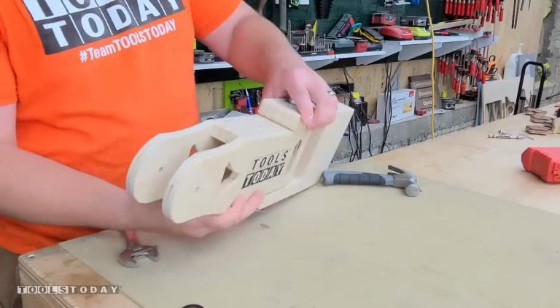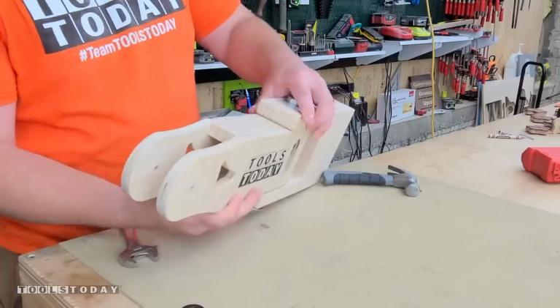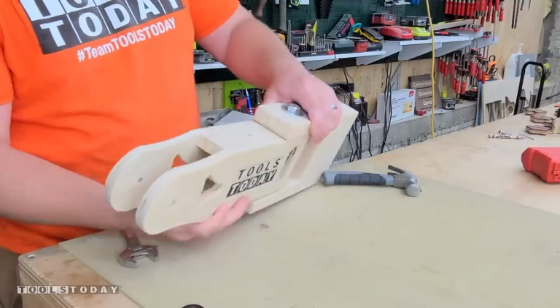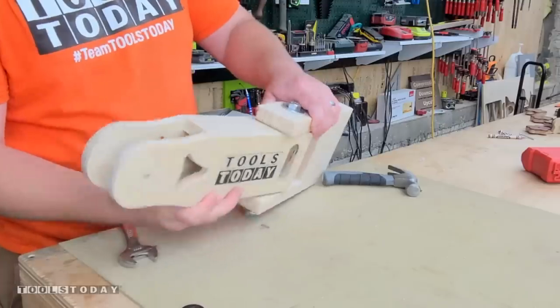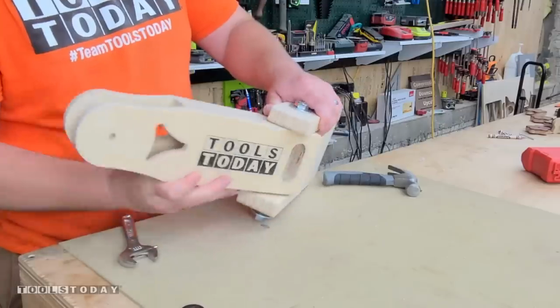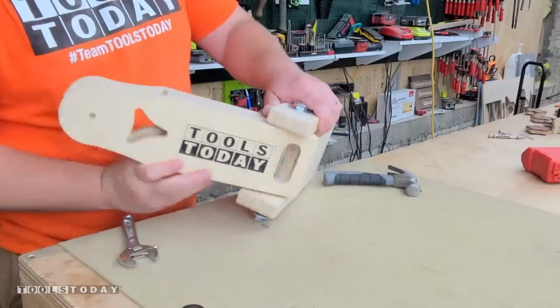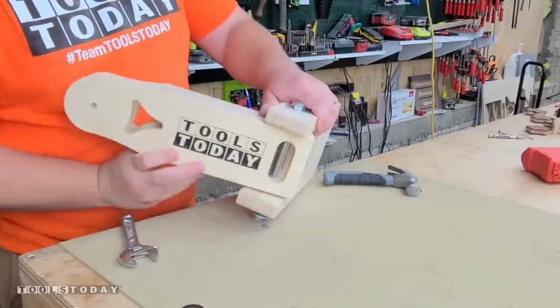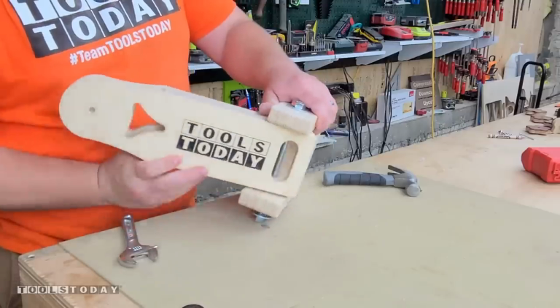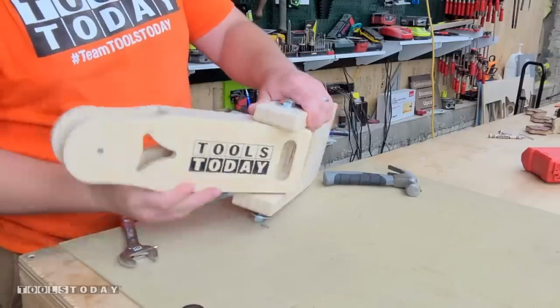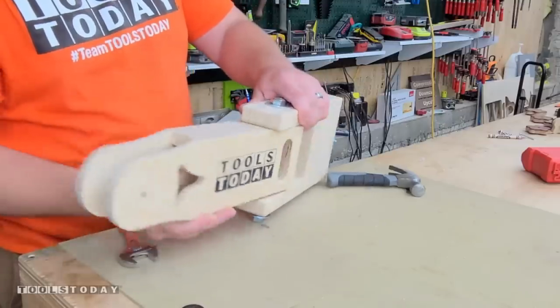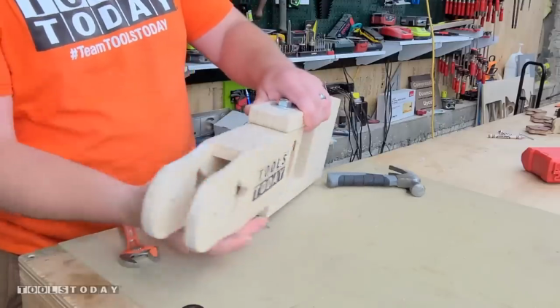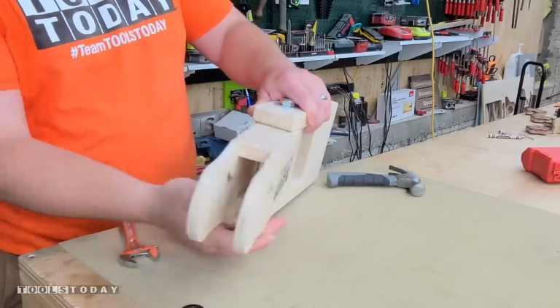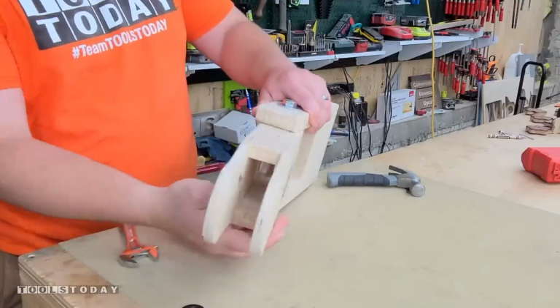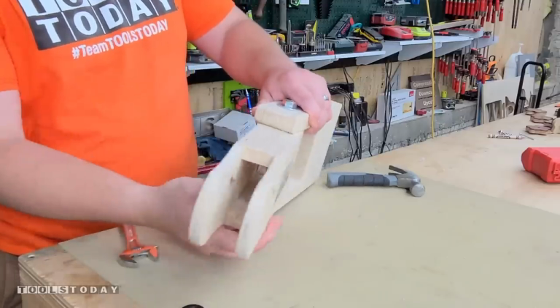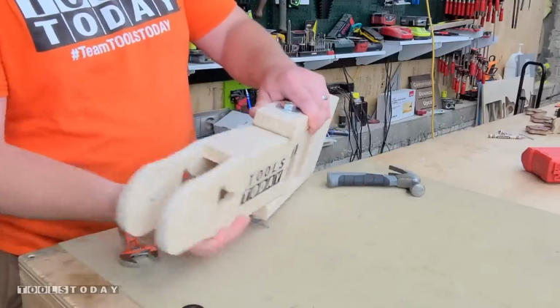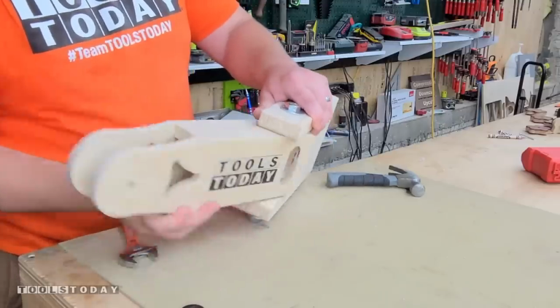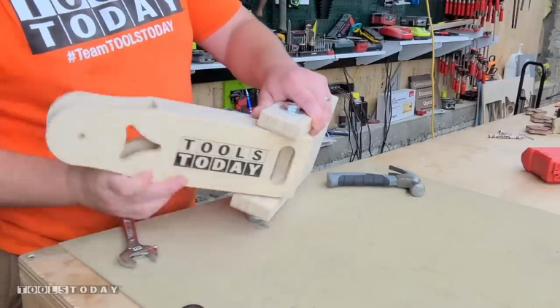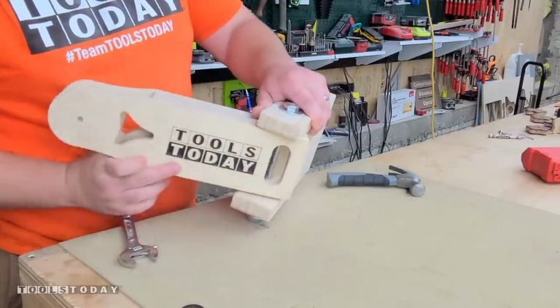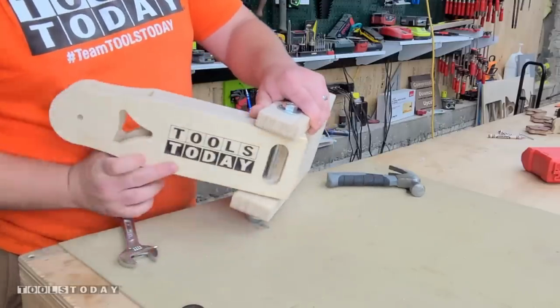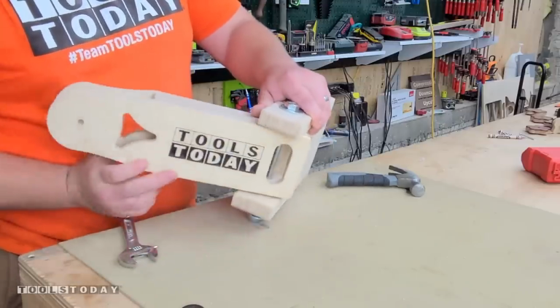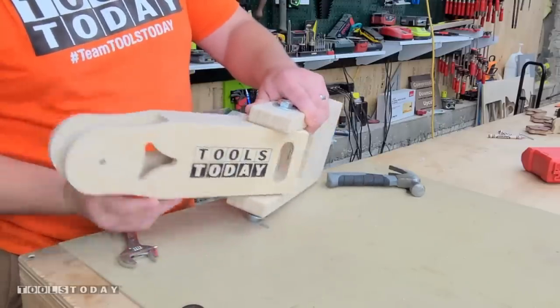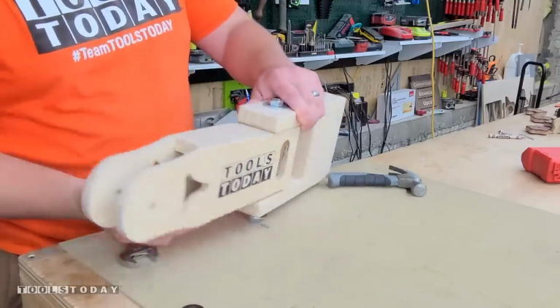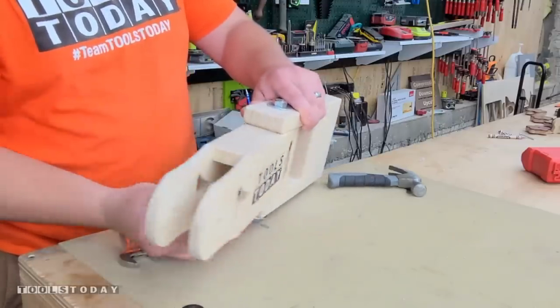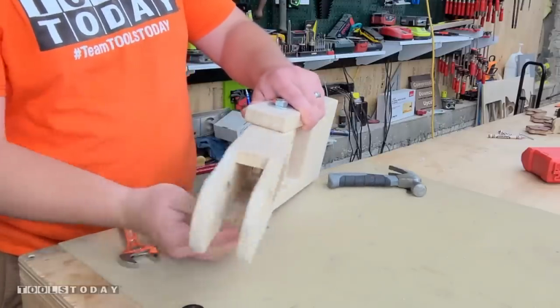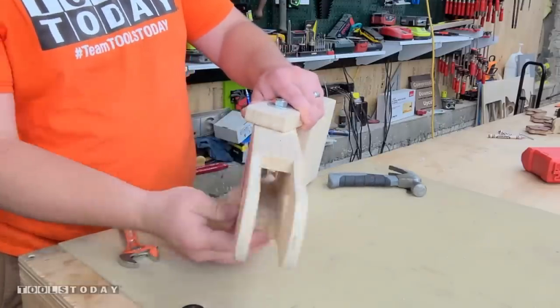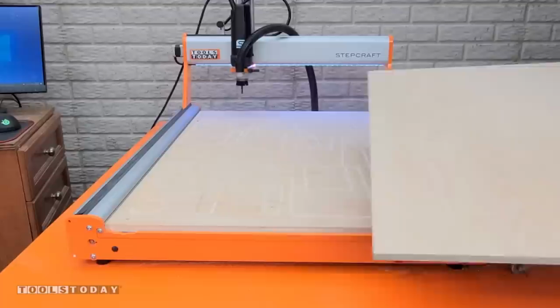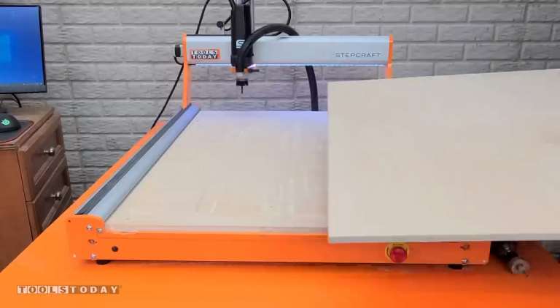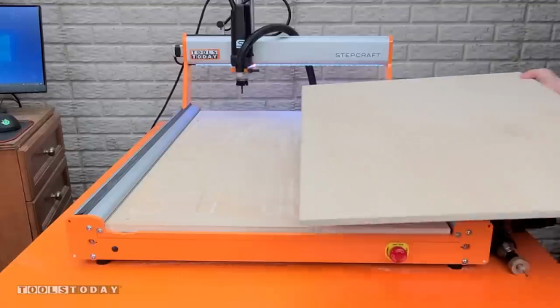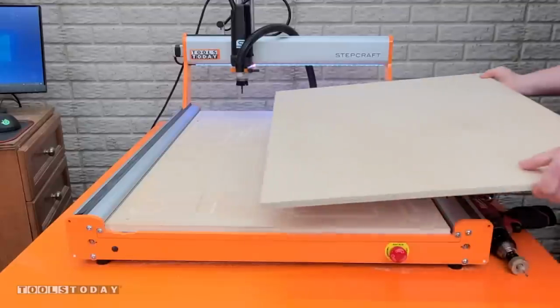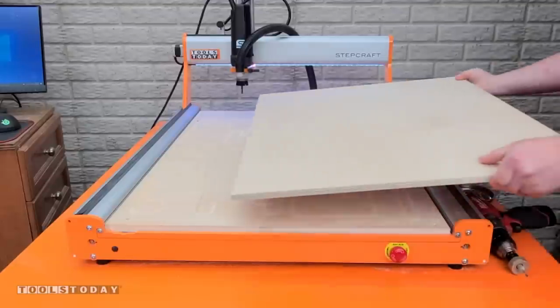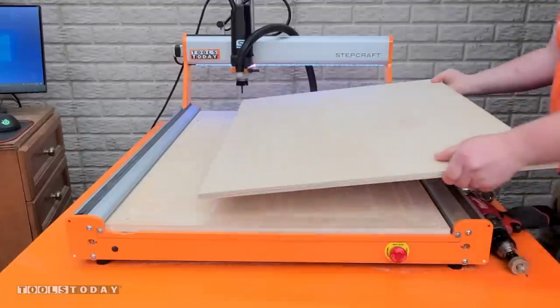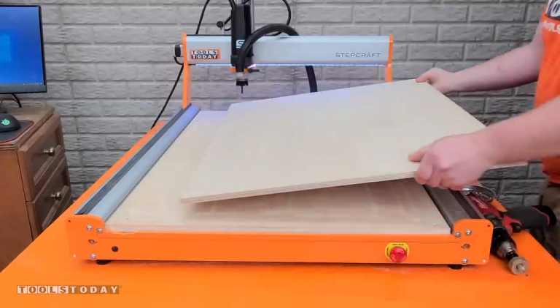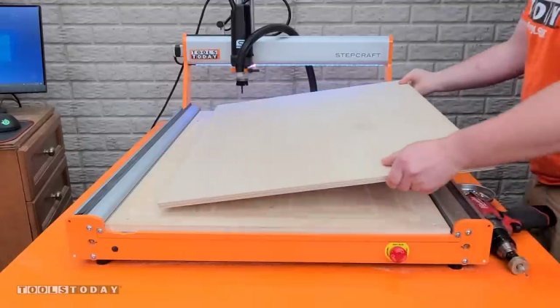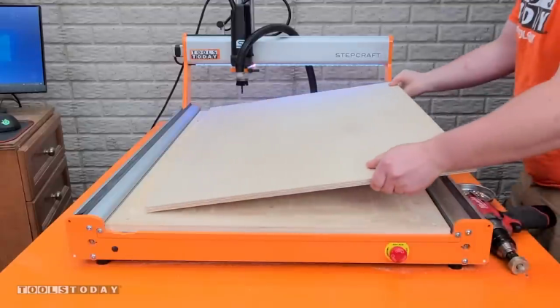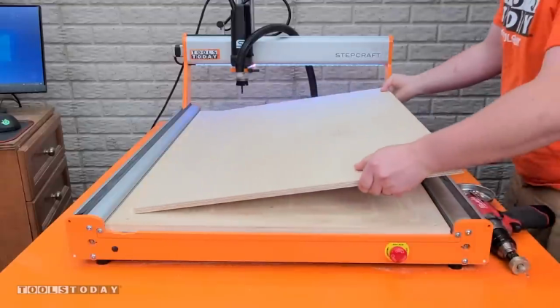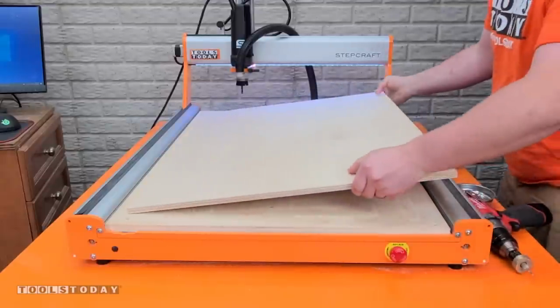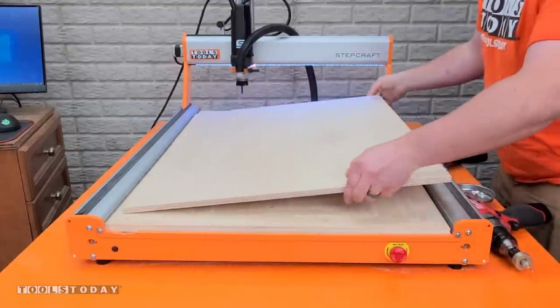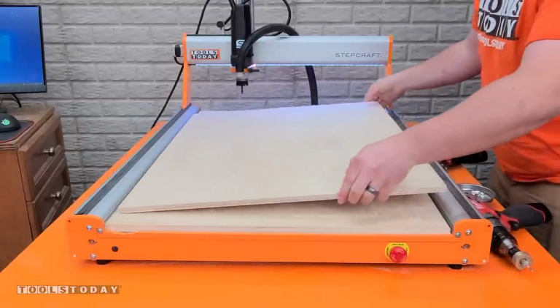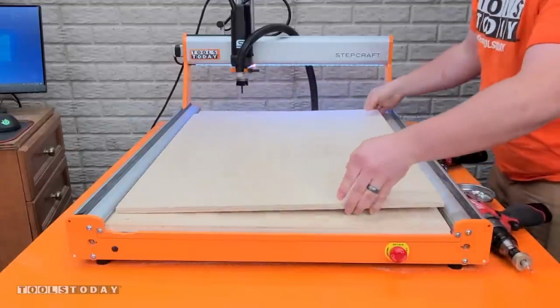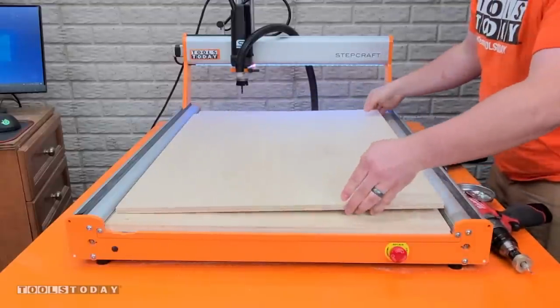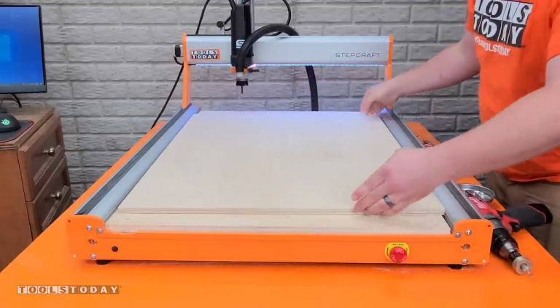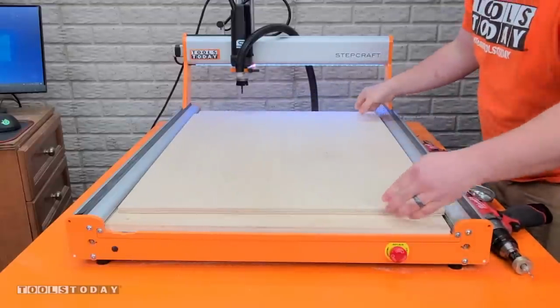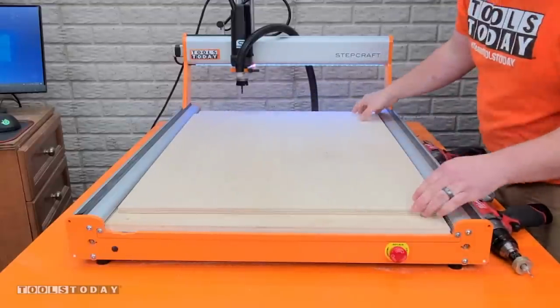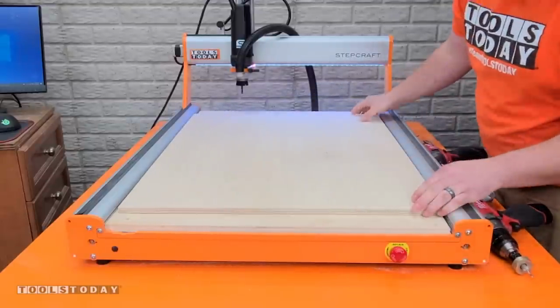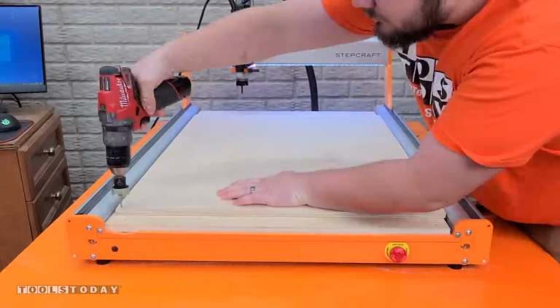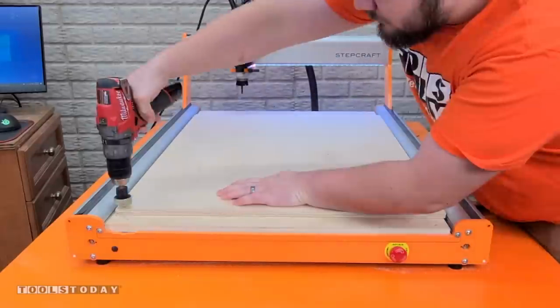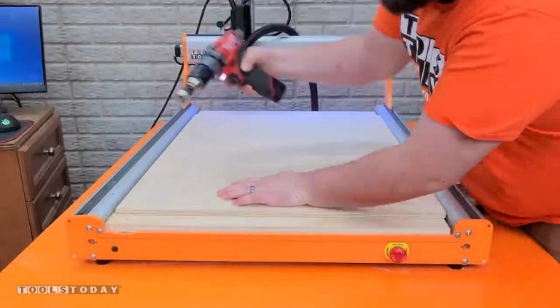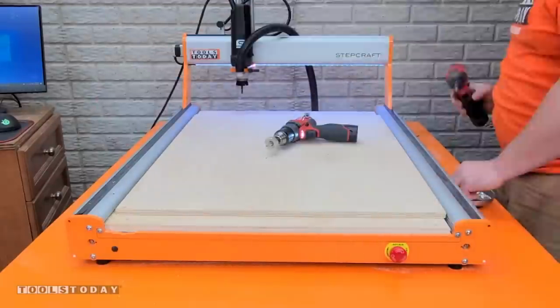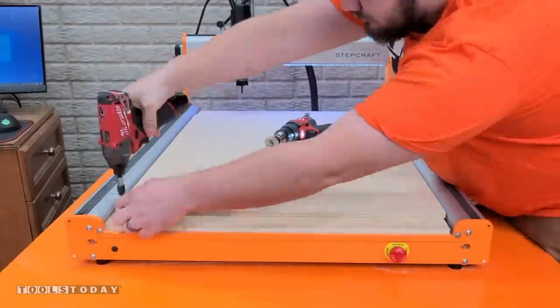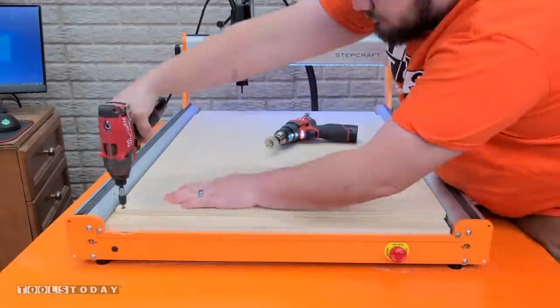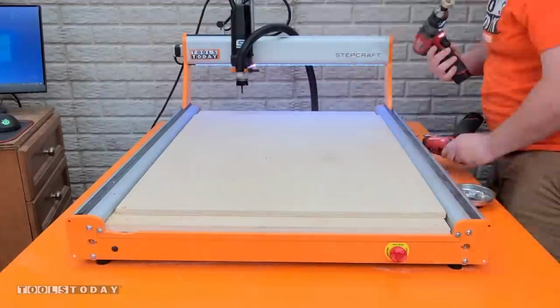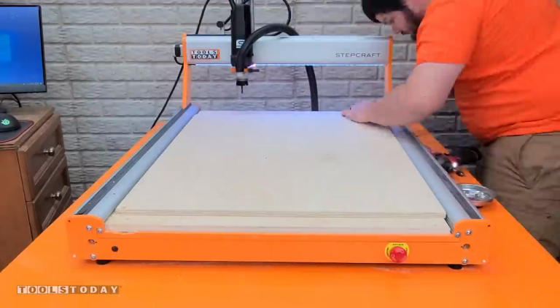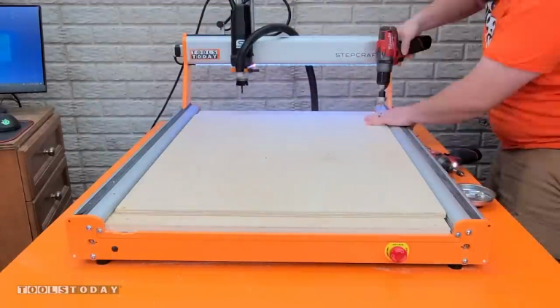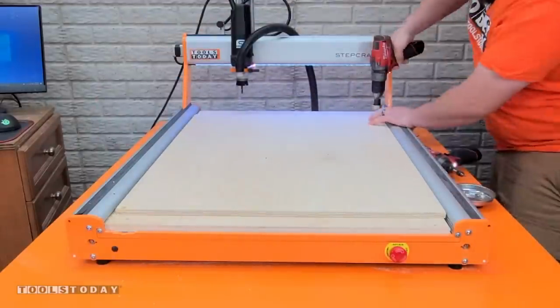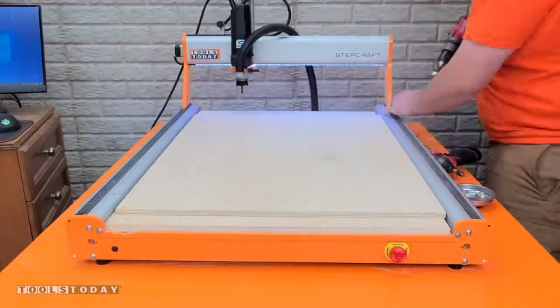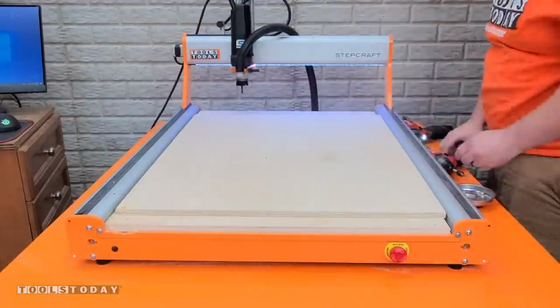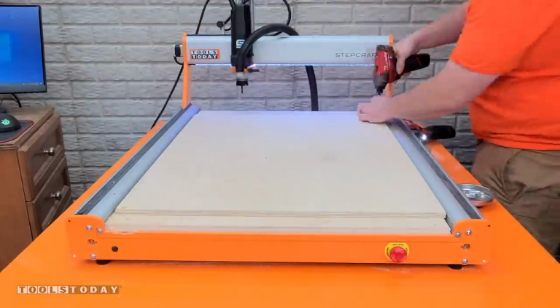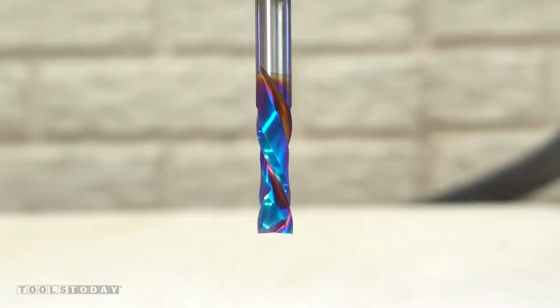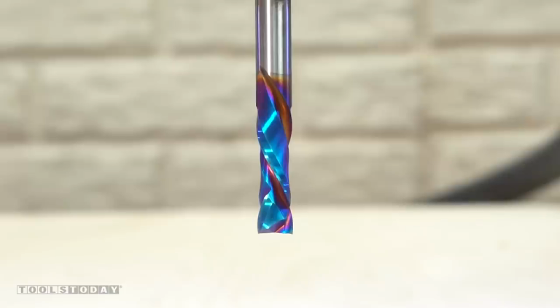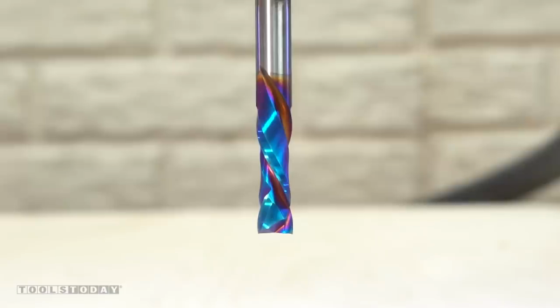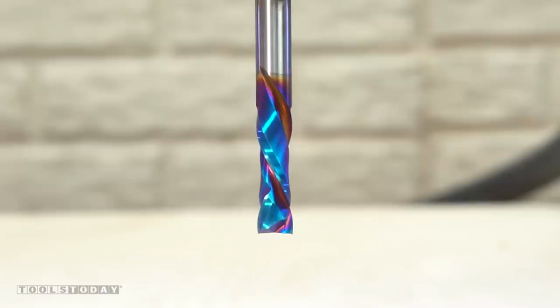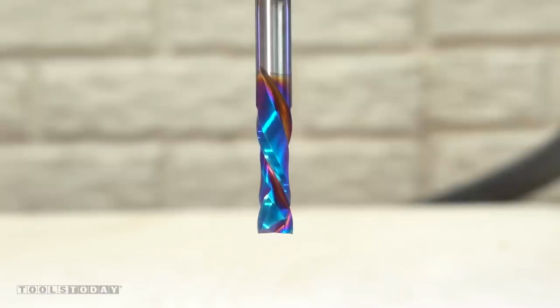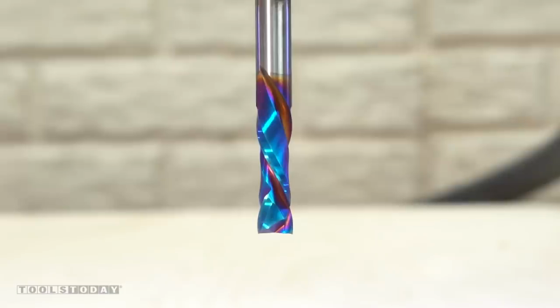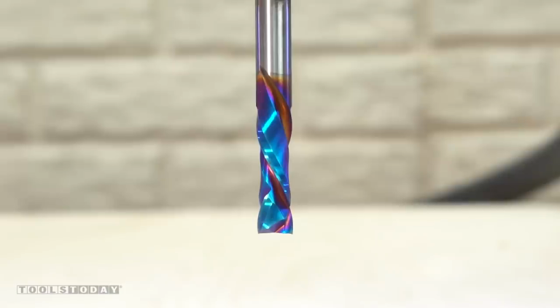Then we can attach it using a half inch bolt and you can see how it articulates. We'll move on to the rest of the project and get all of the other parts cut.